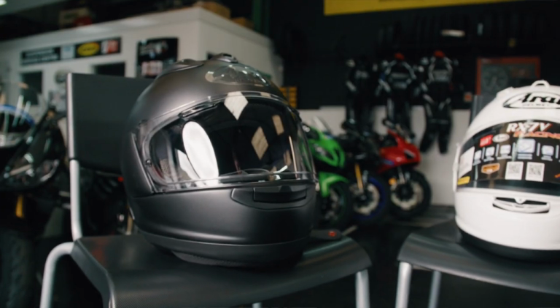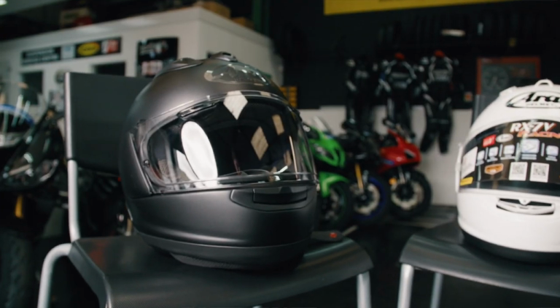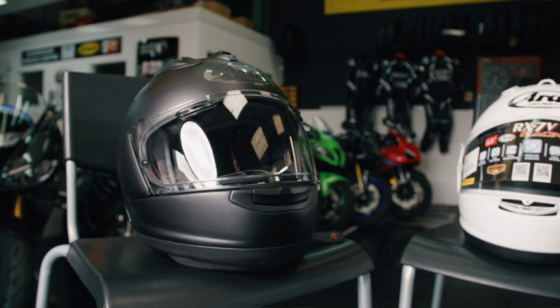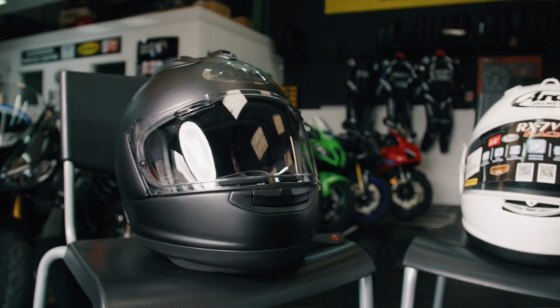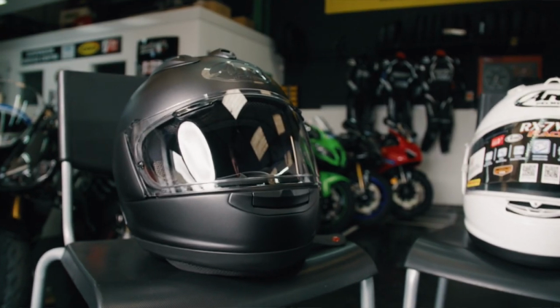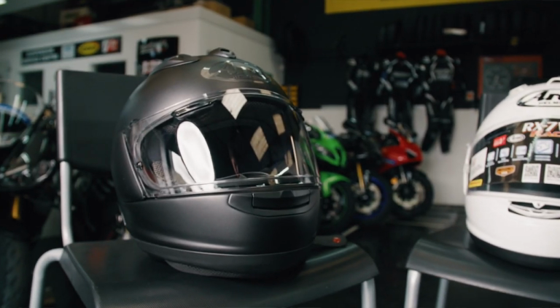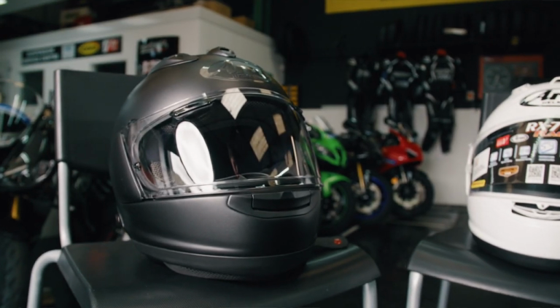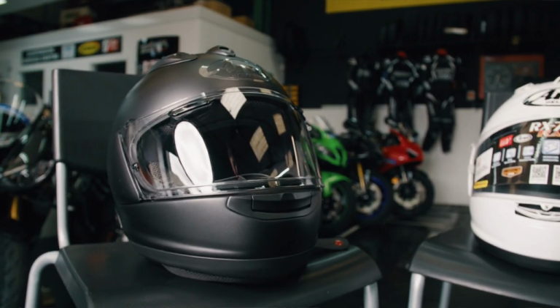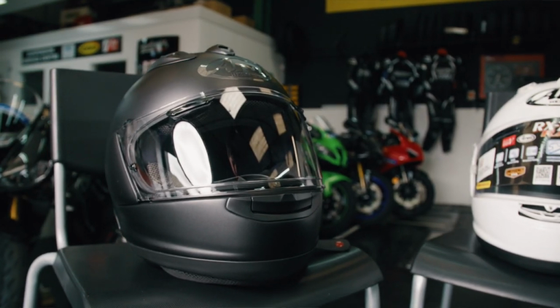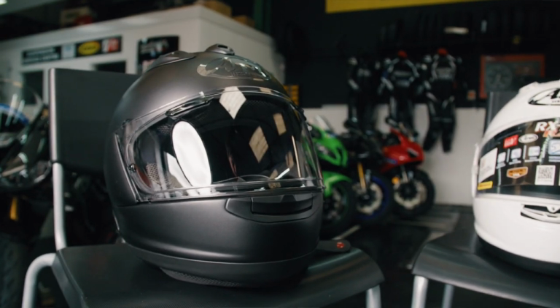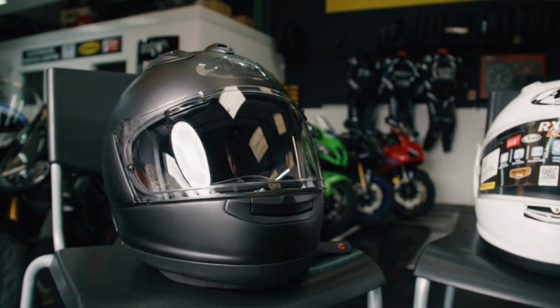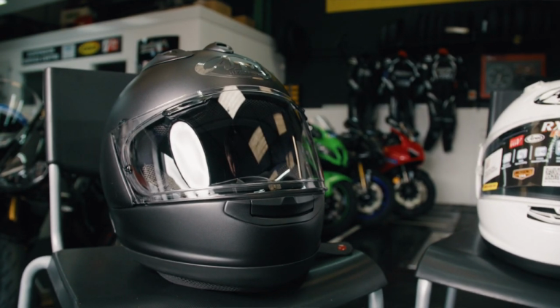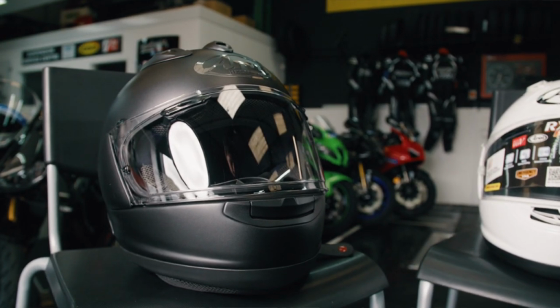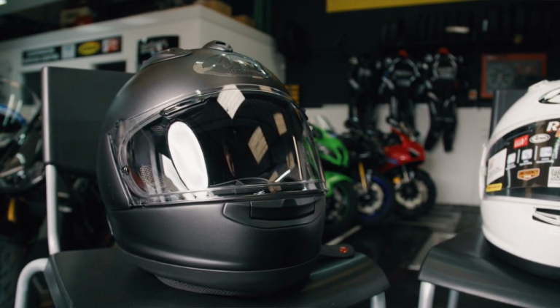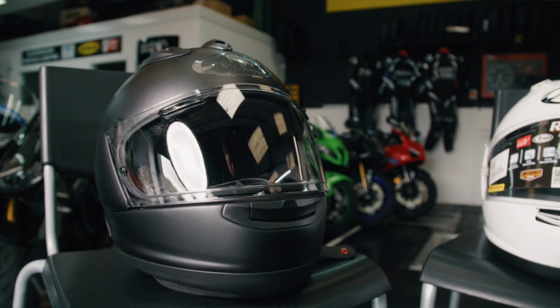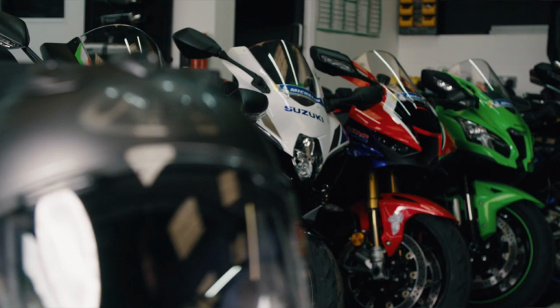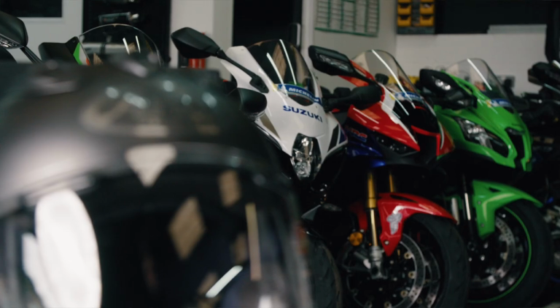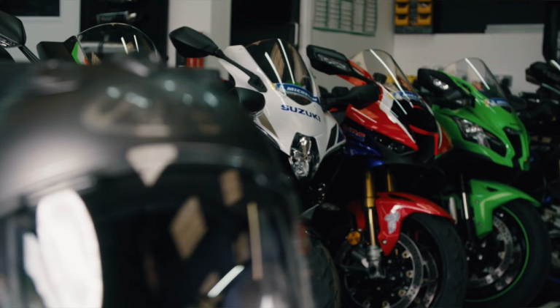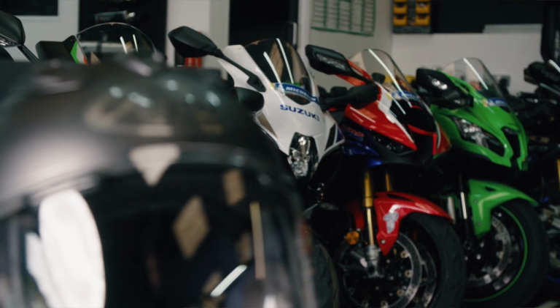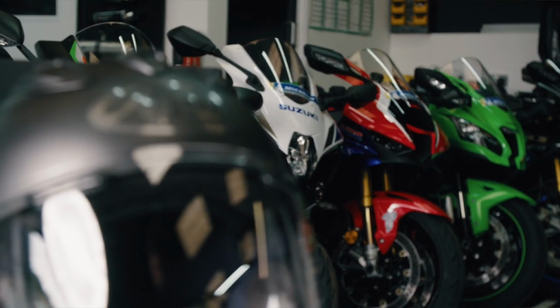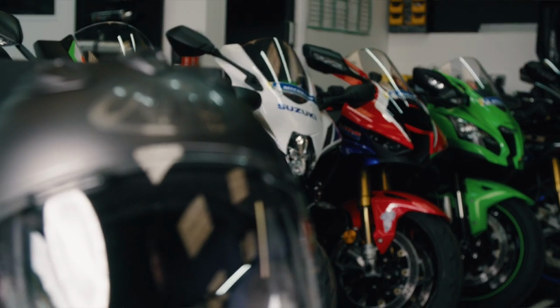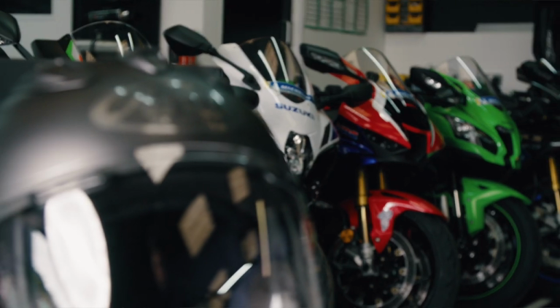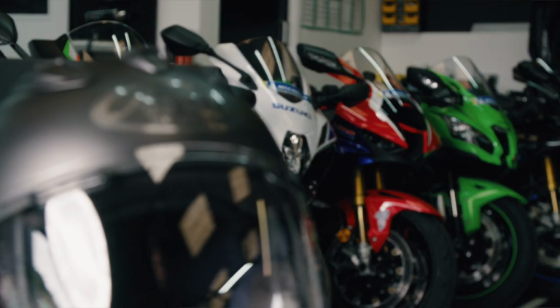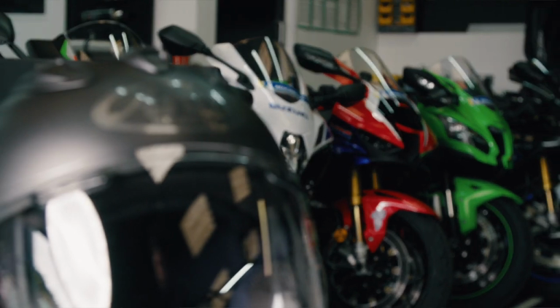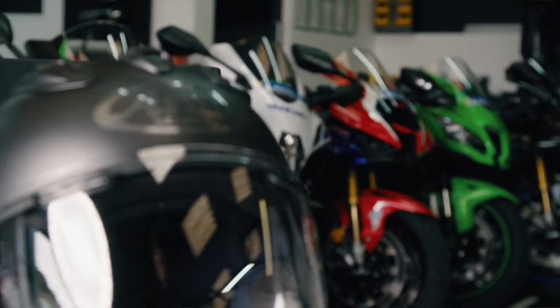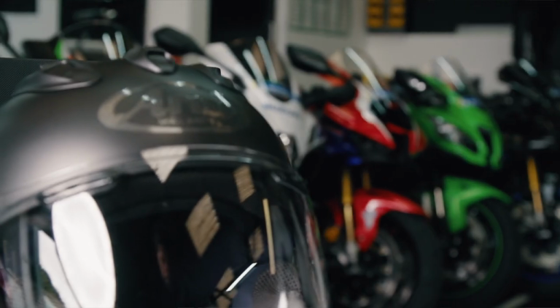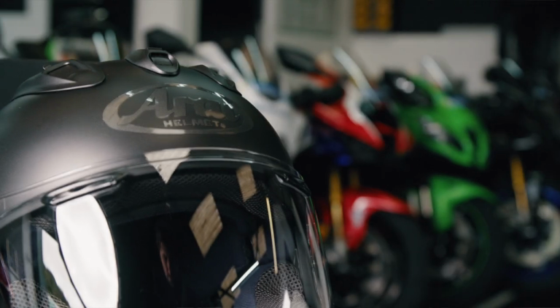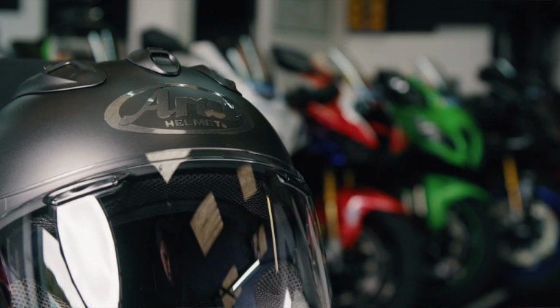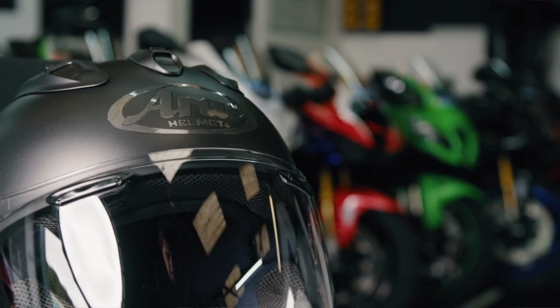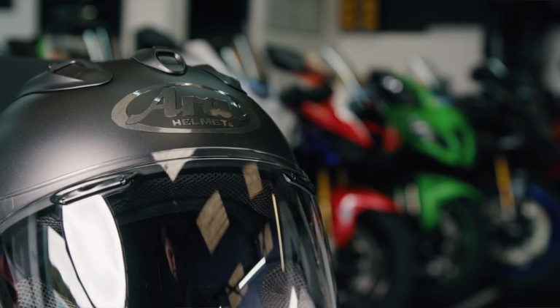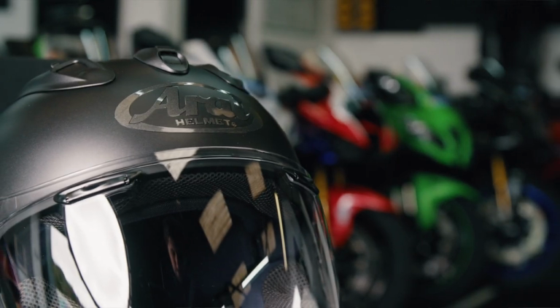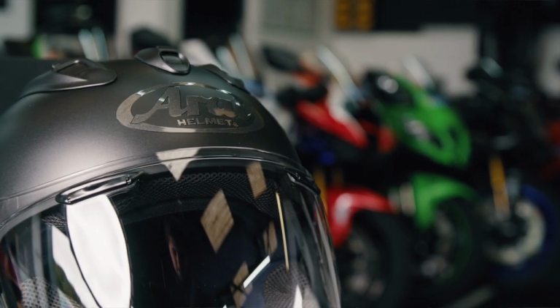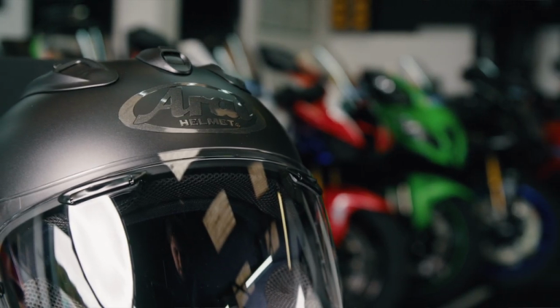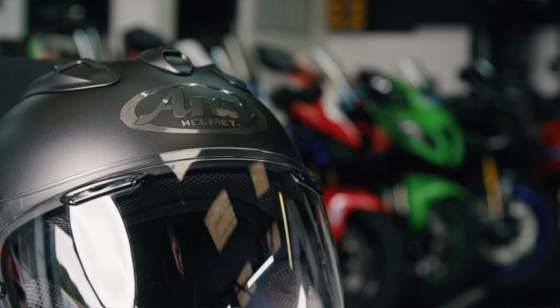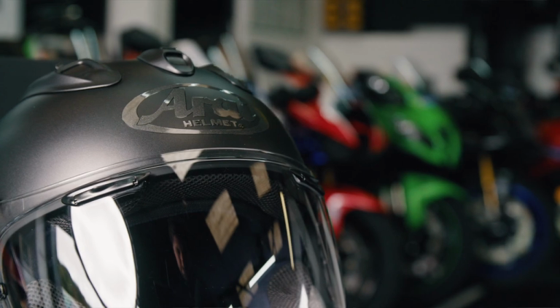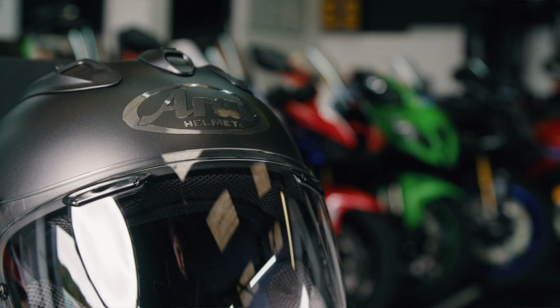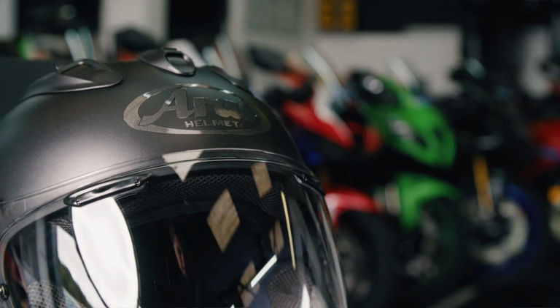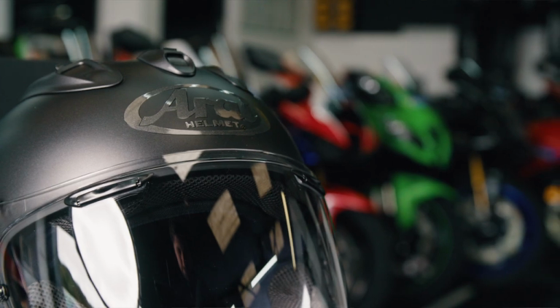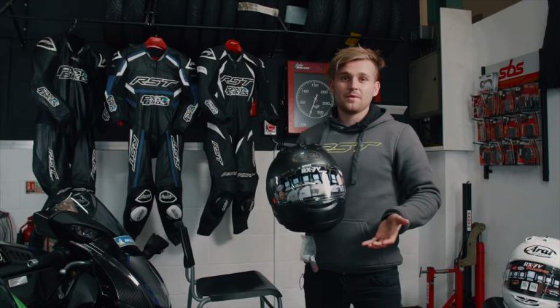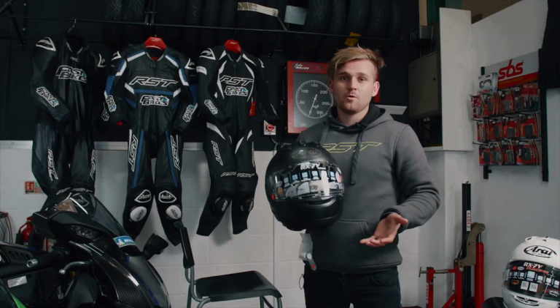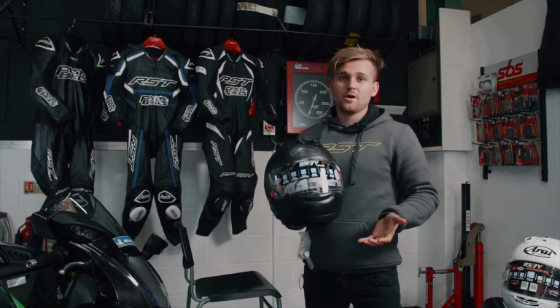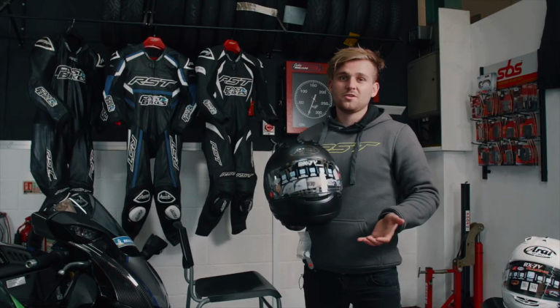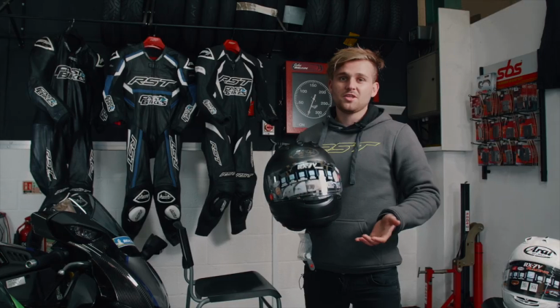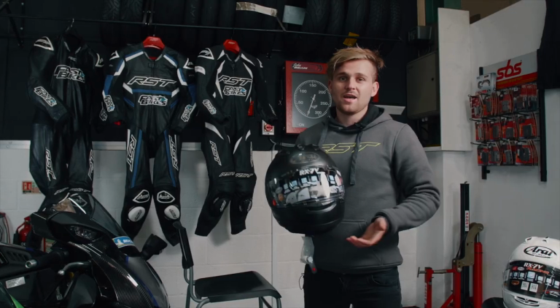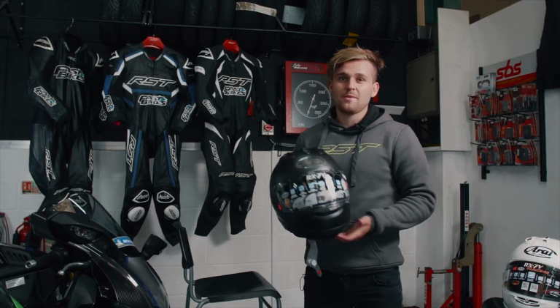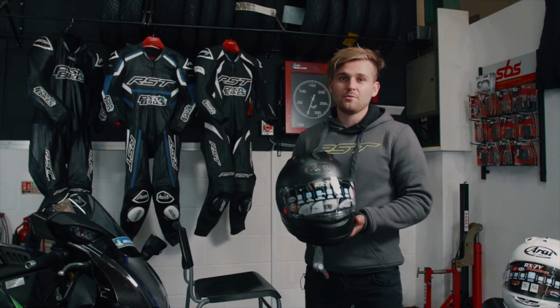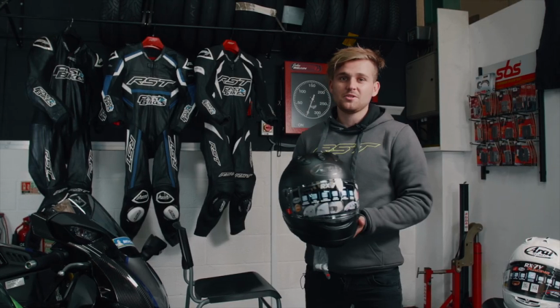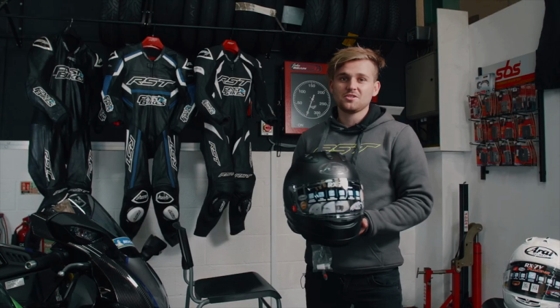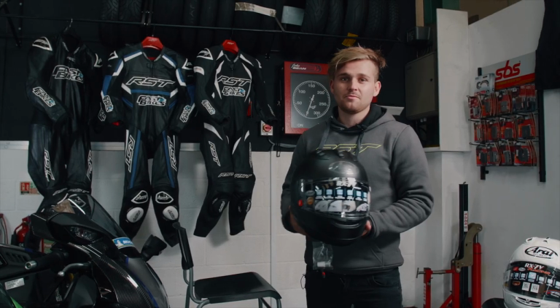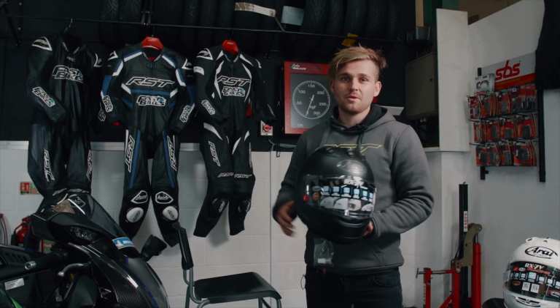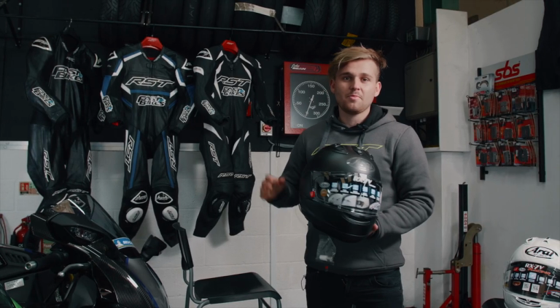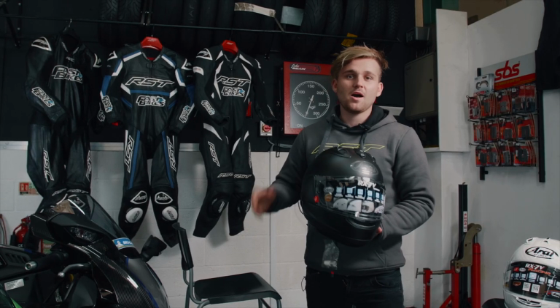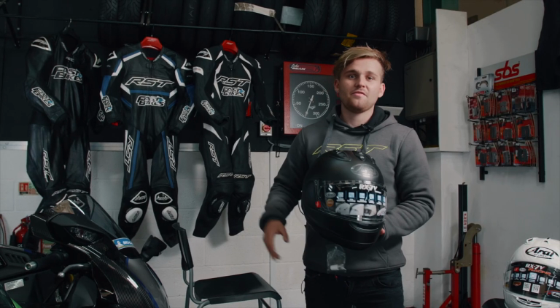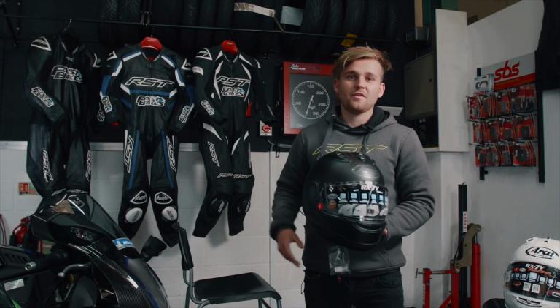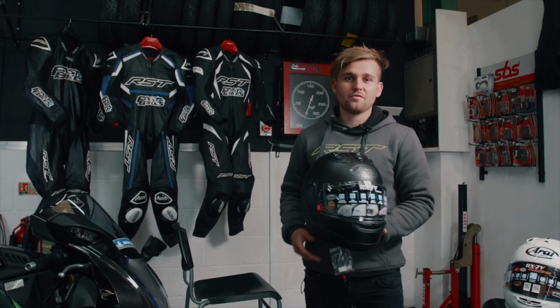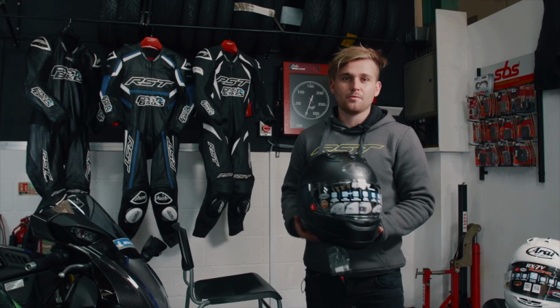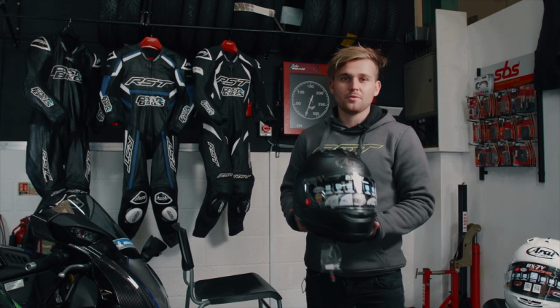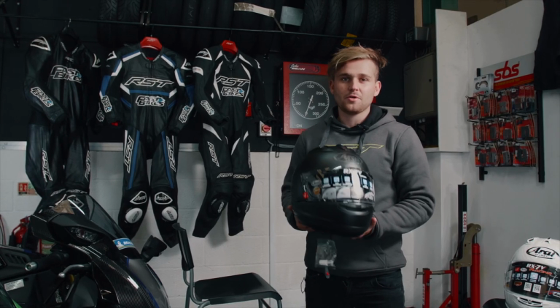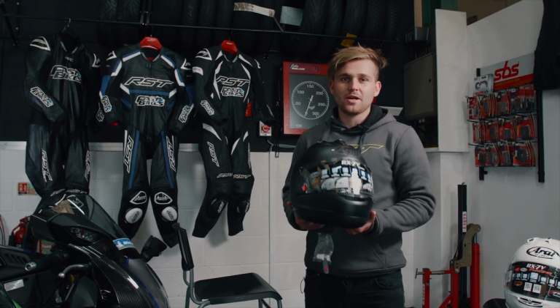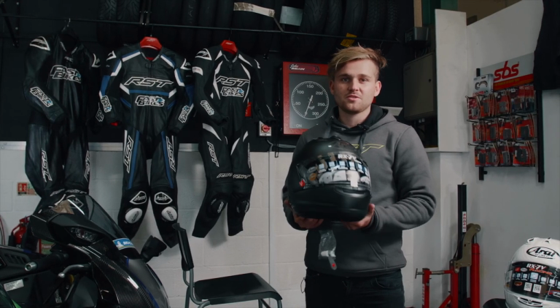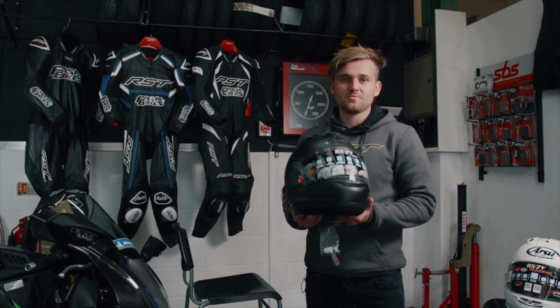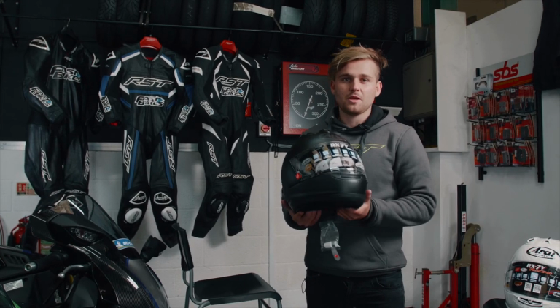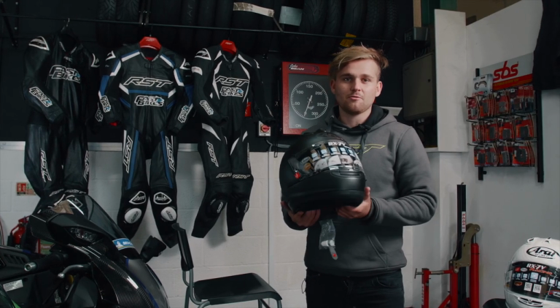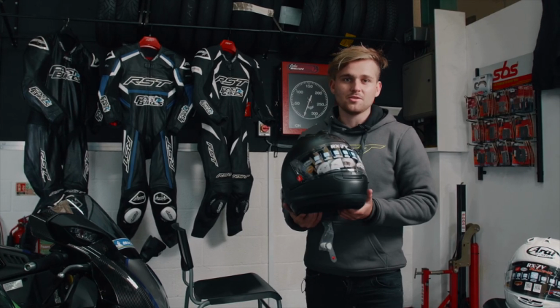It's got a stronger and smoother outer shell, a revolutionary visor system, and they've even made it more aerodynamic, which is going to be perfect for when we're doing our speed run.